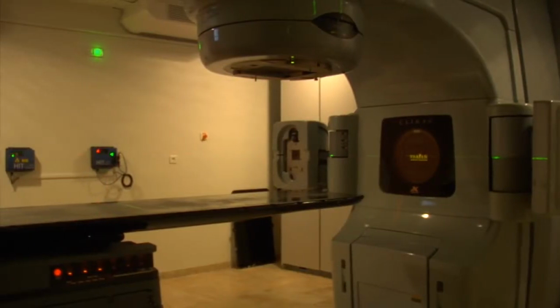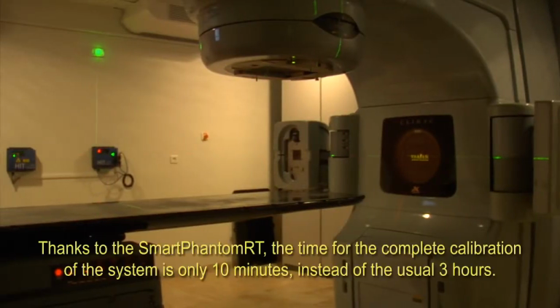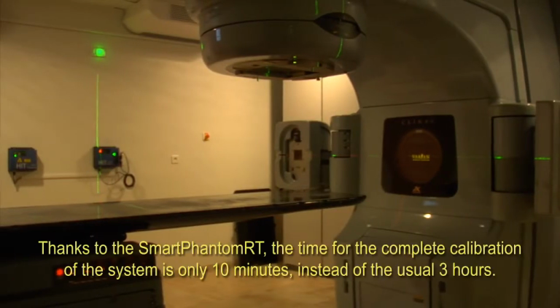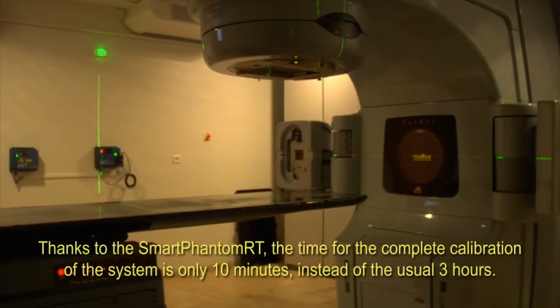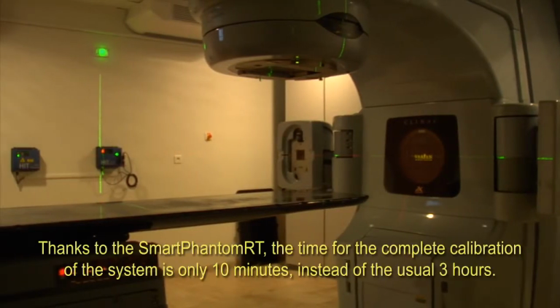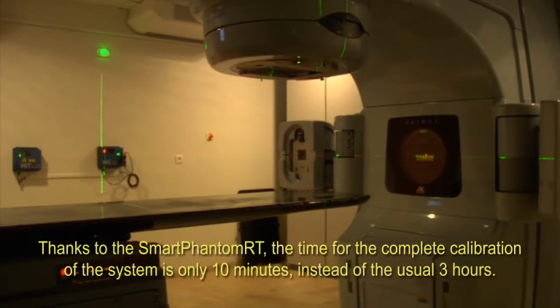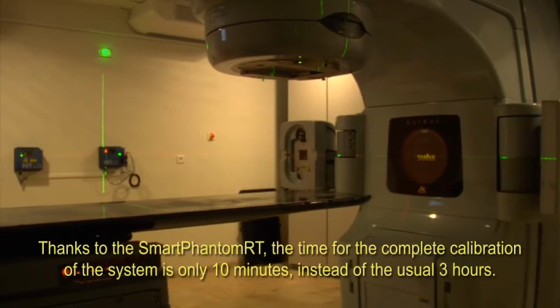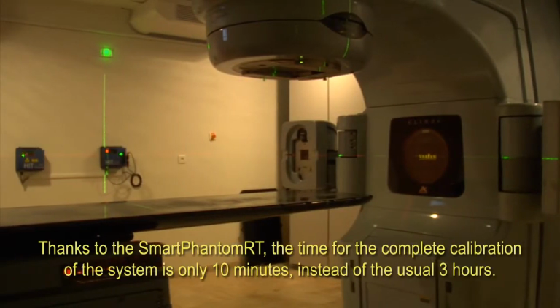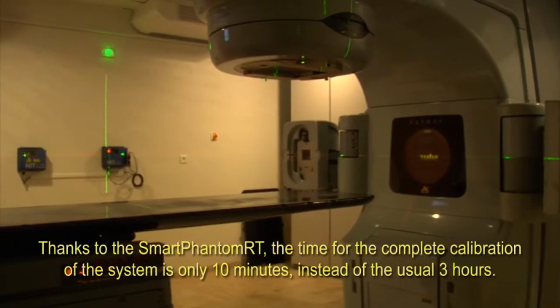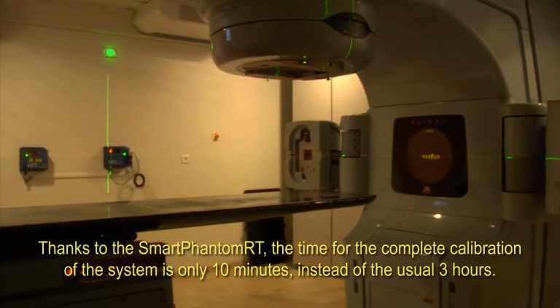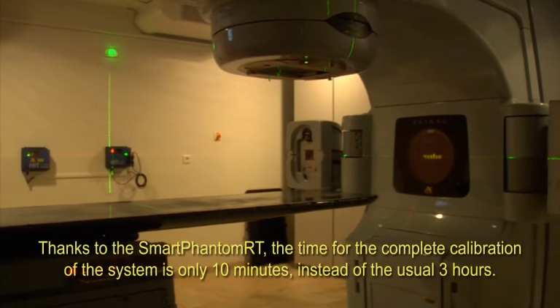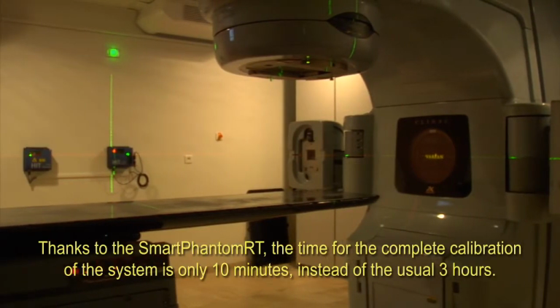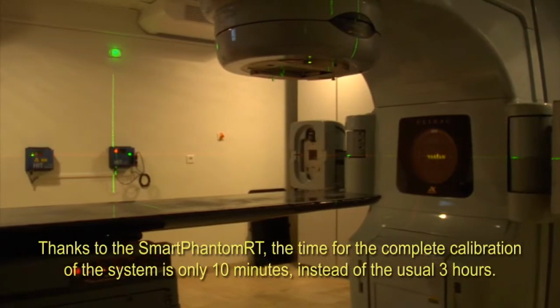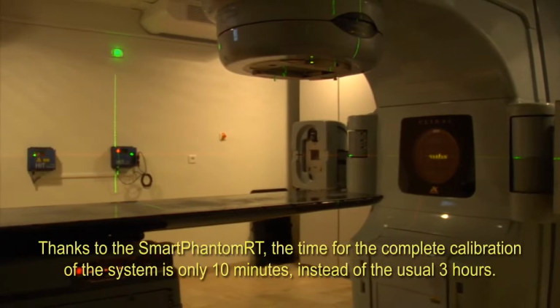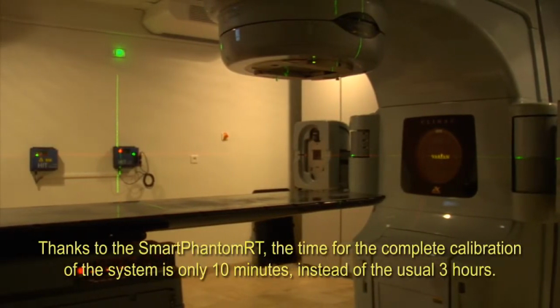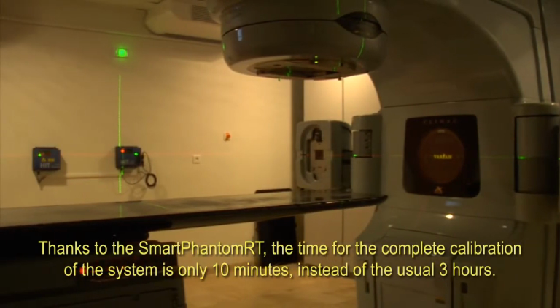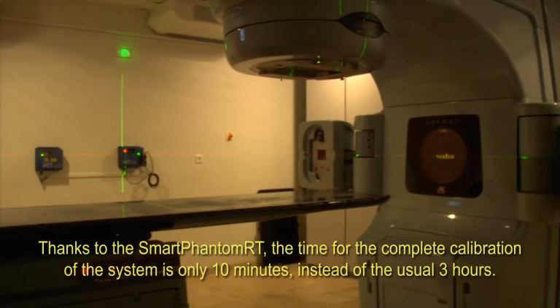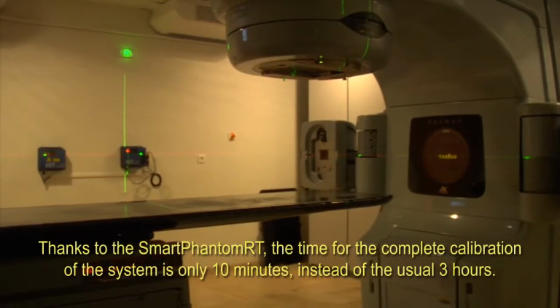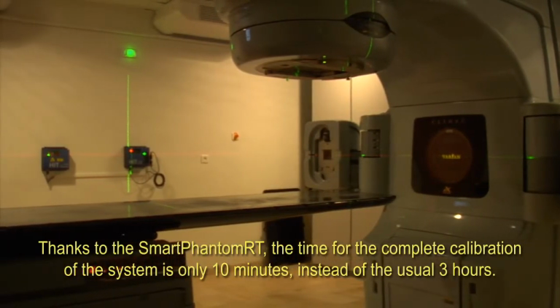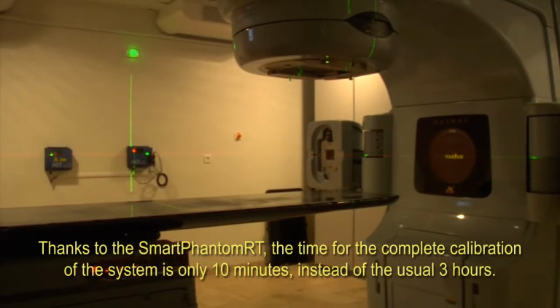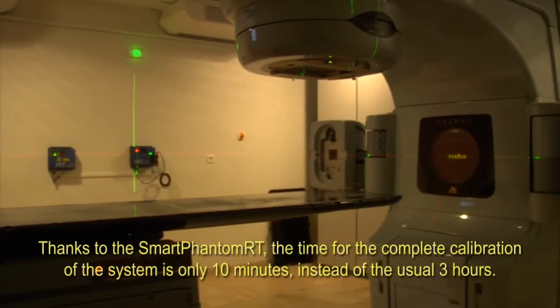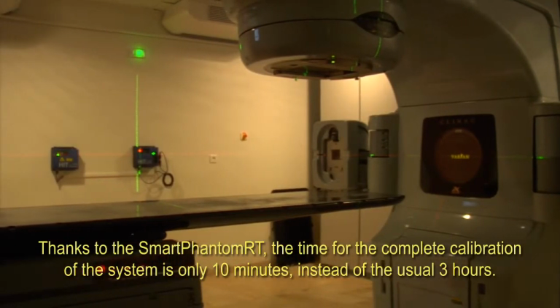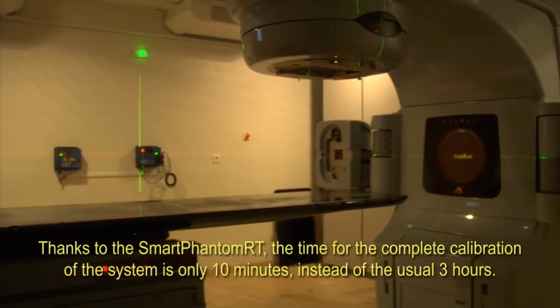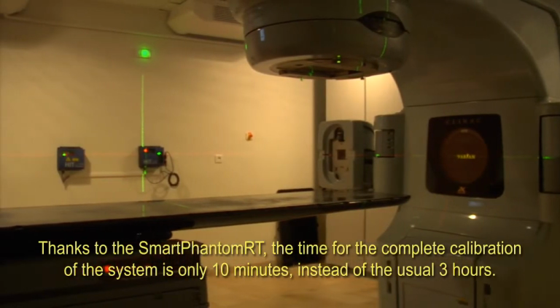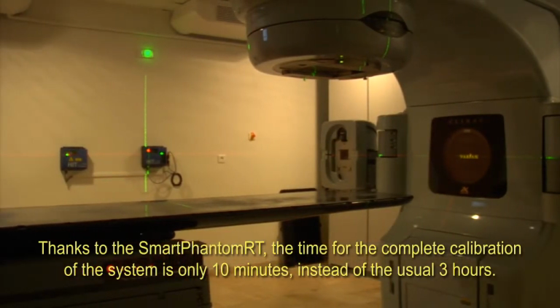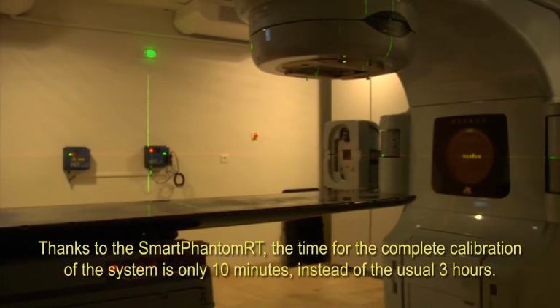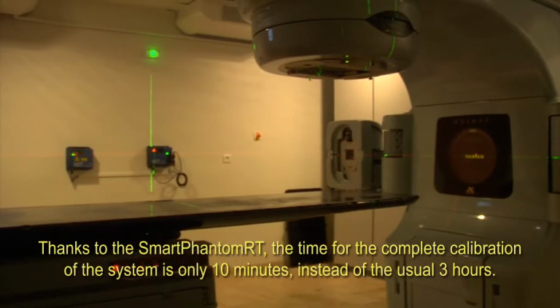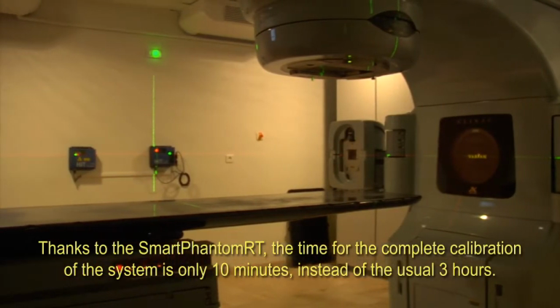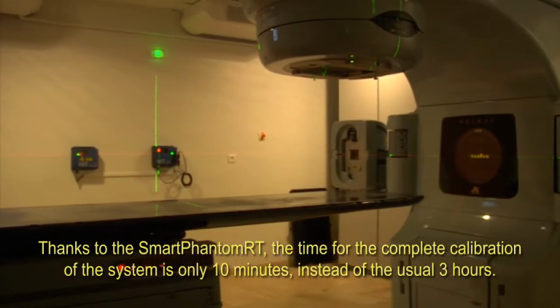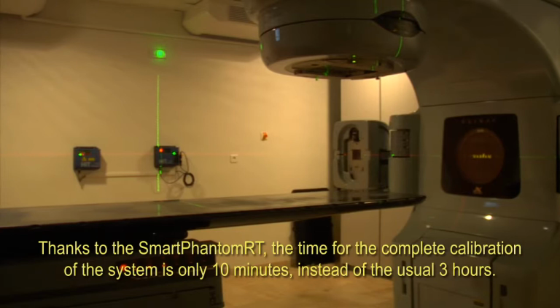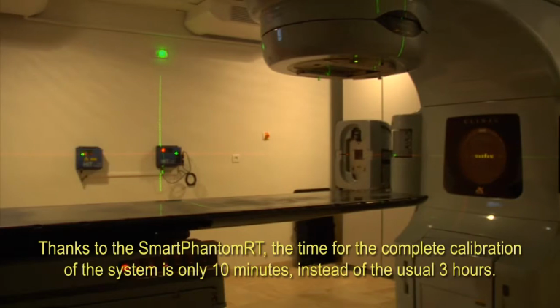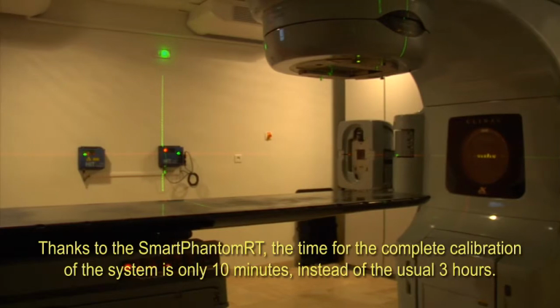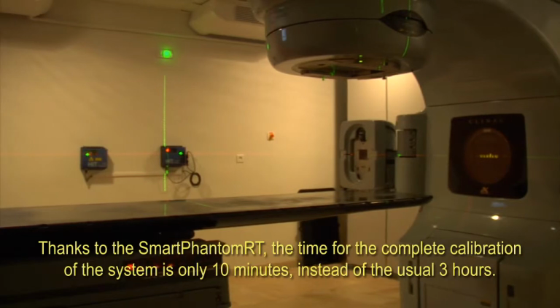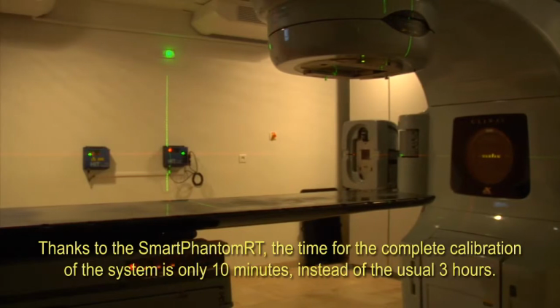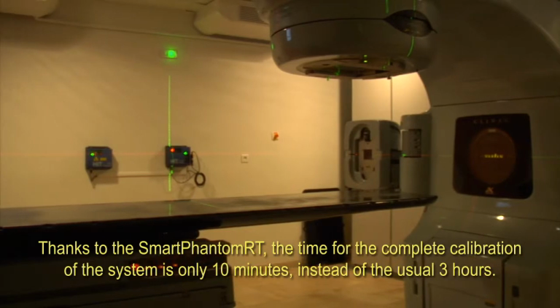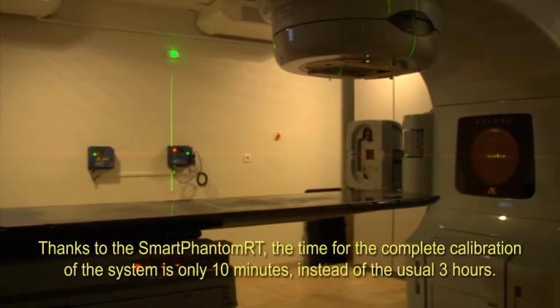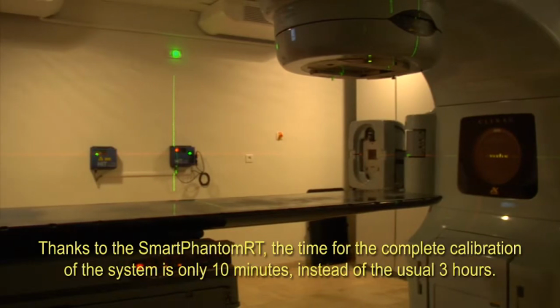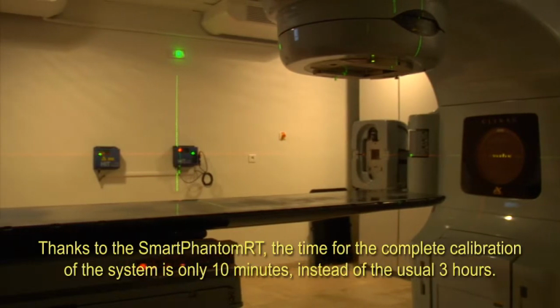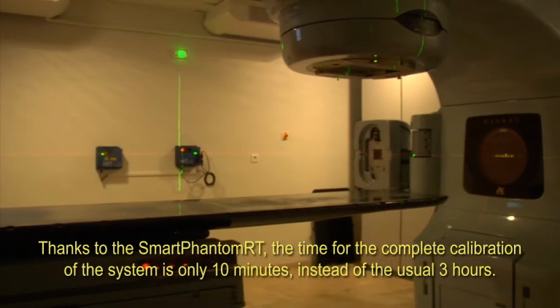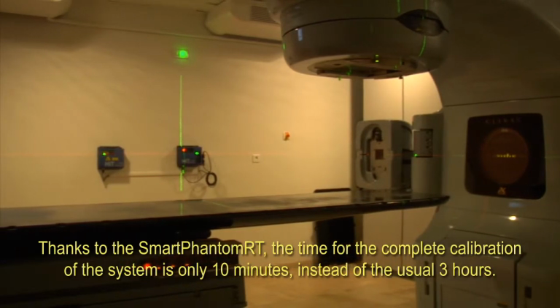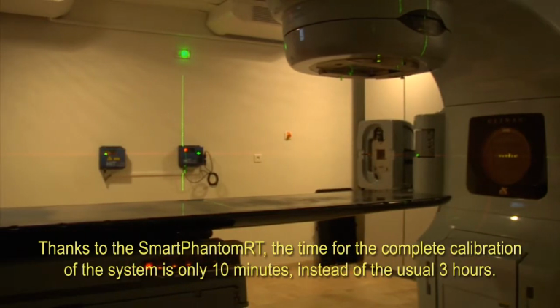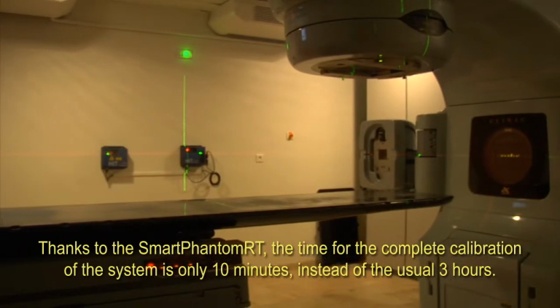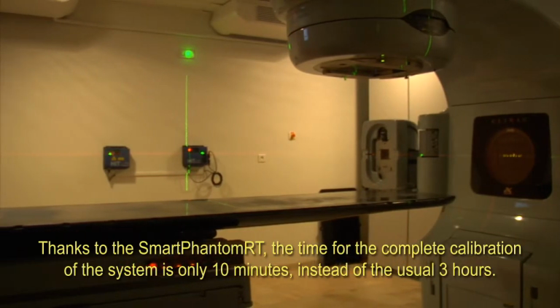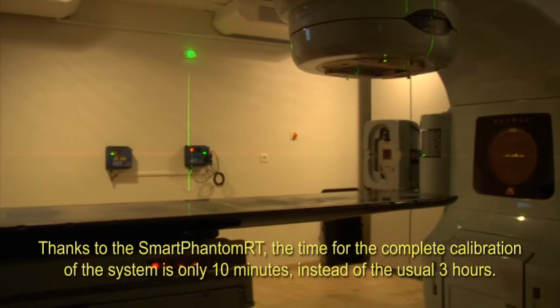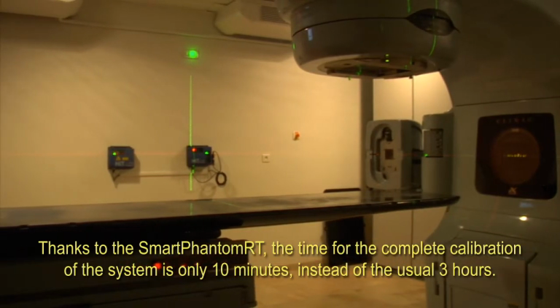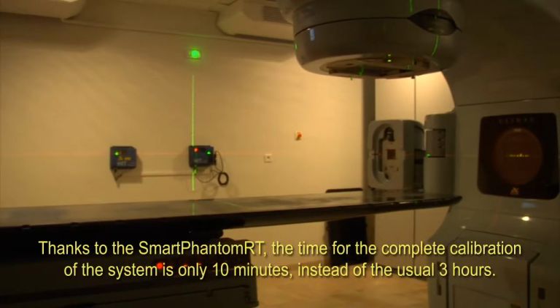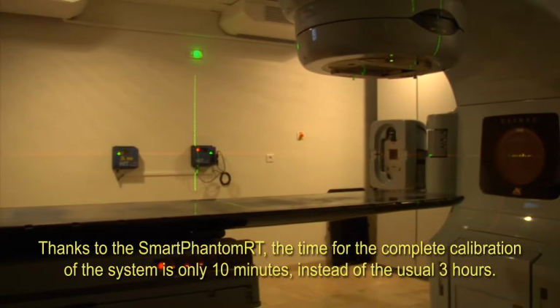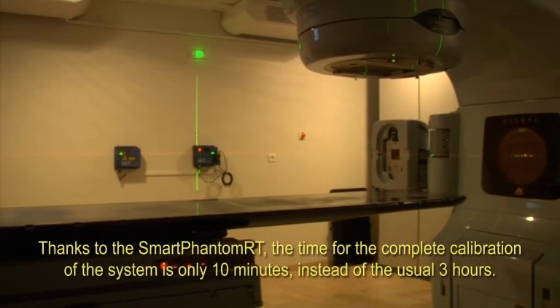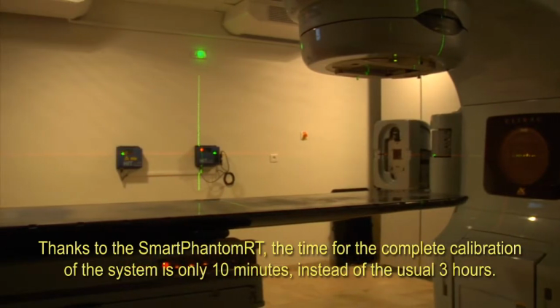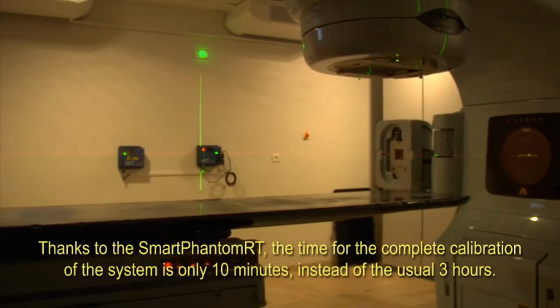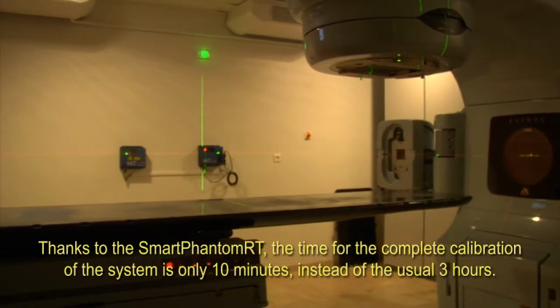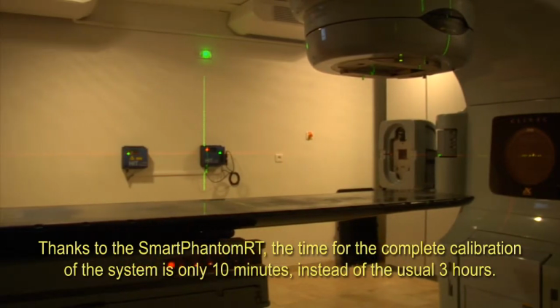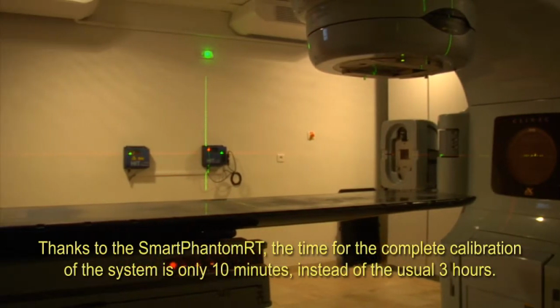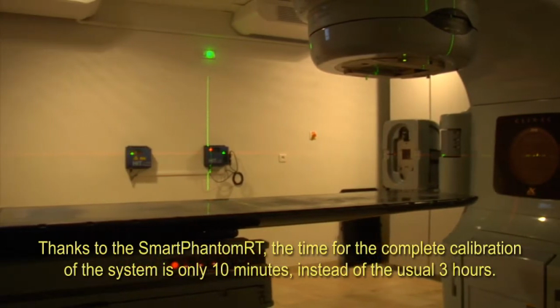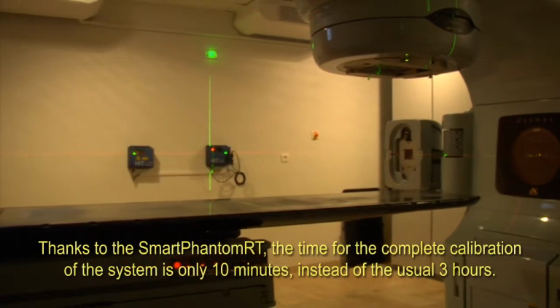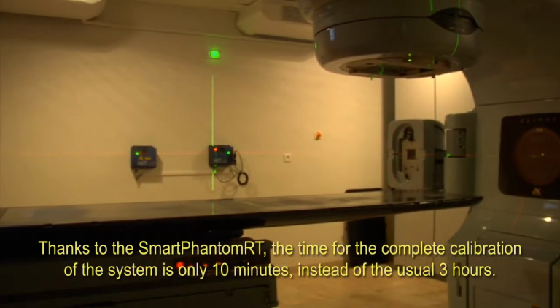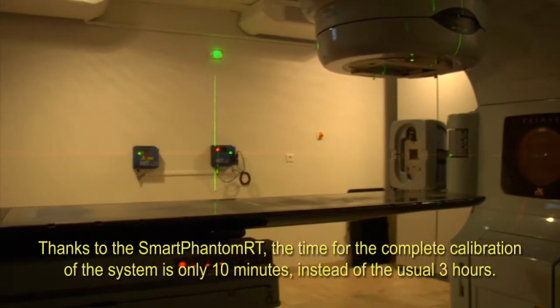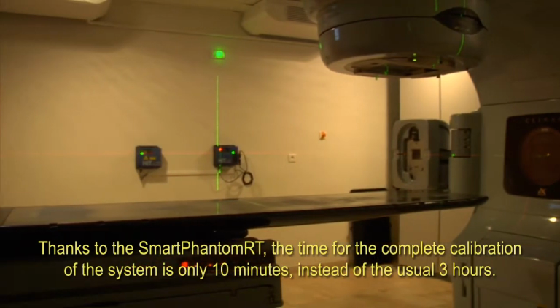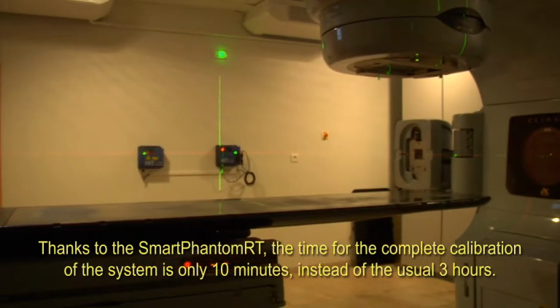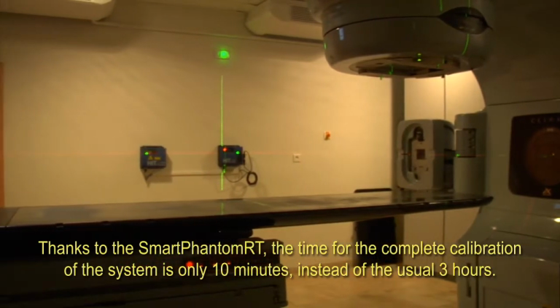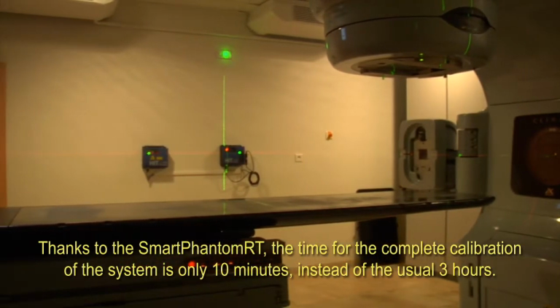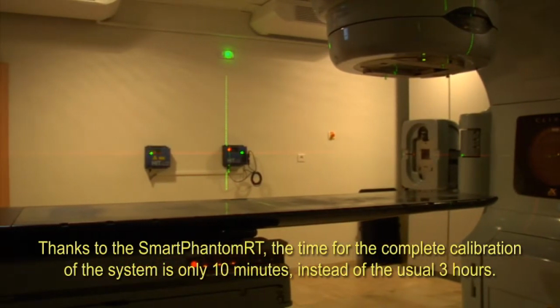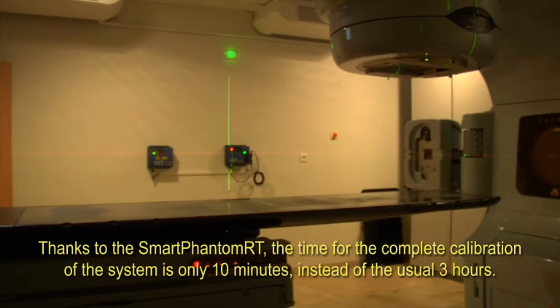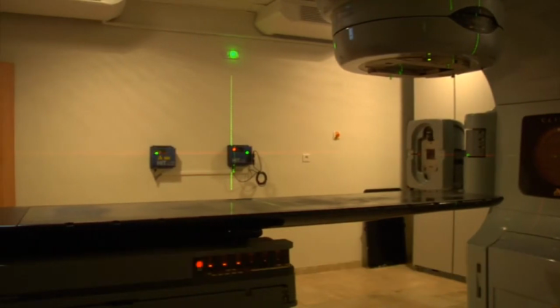Thanks to the Smart Phantom RT, the time for the complete calibration of the system is only 10 minutes, instead of the usual three hours.